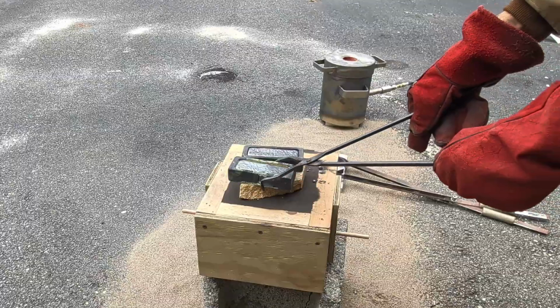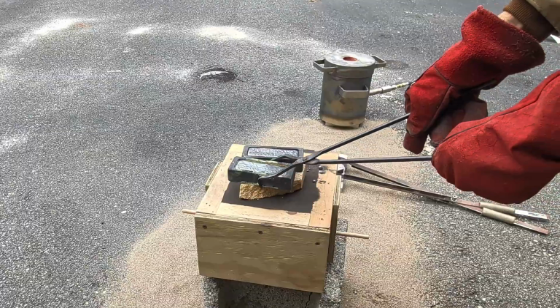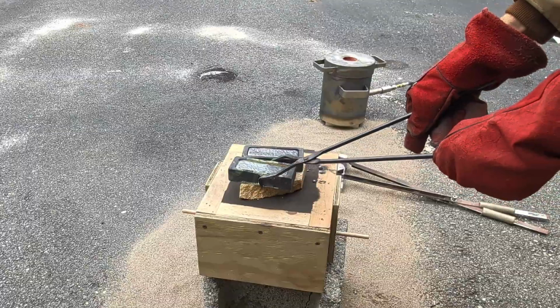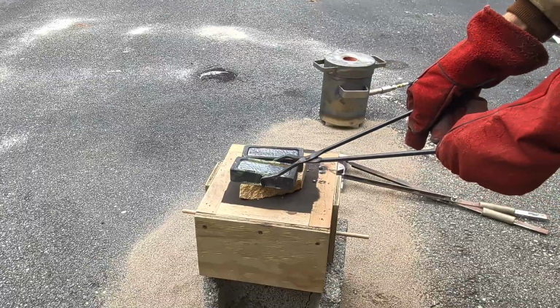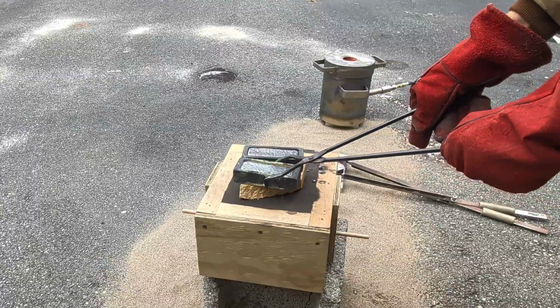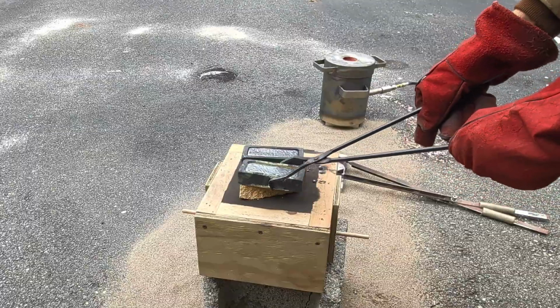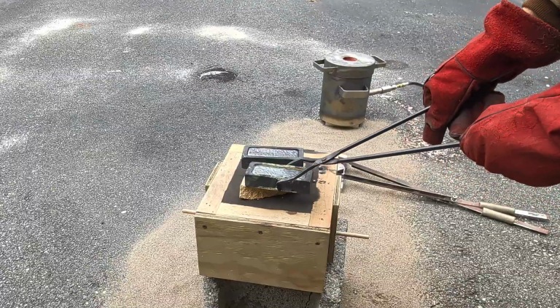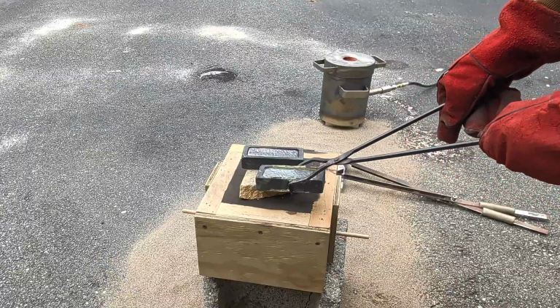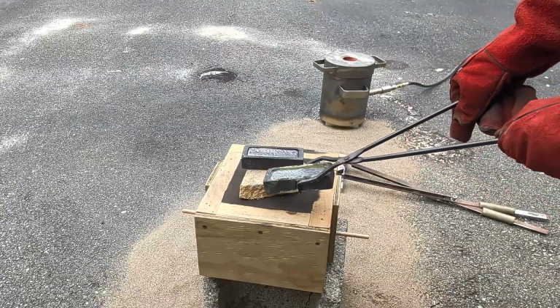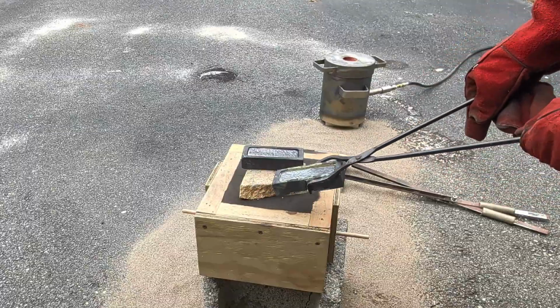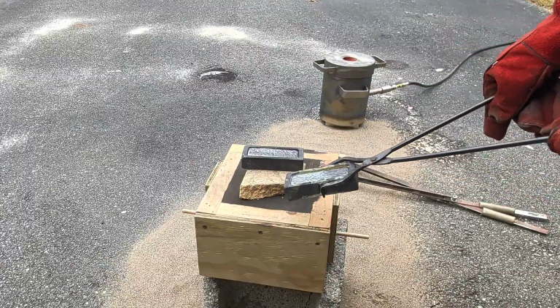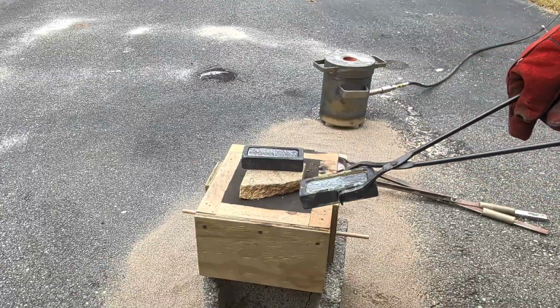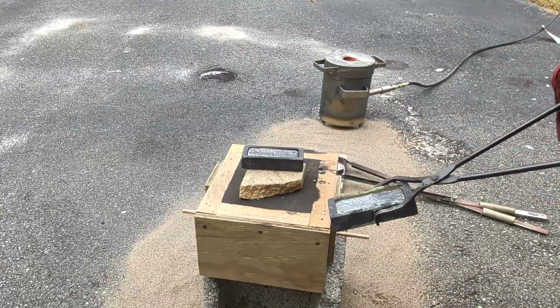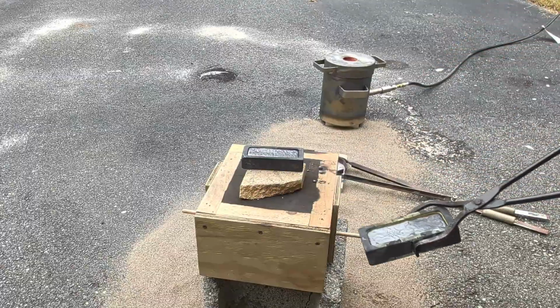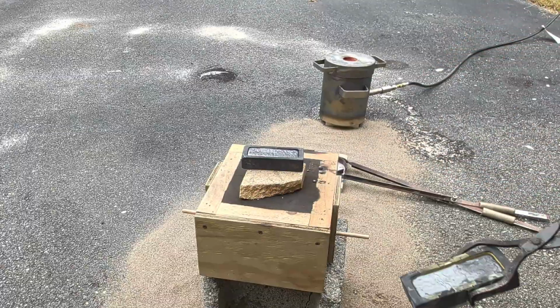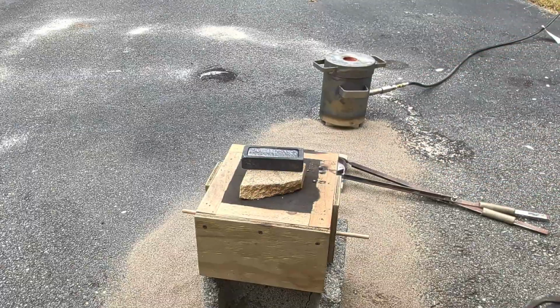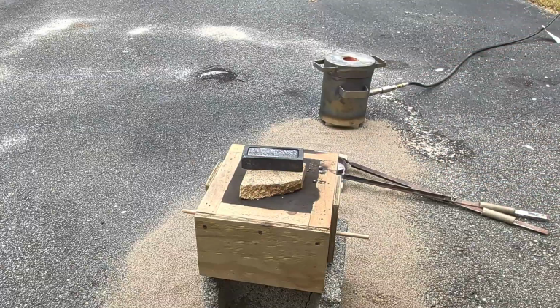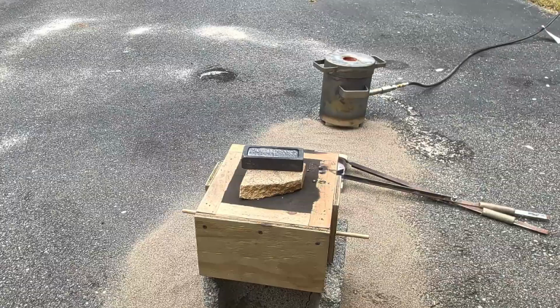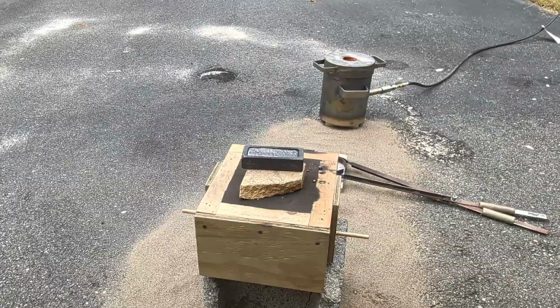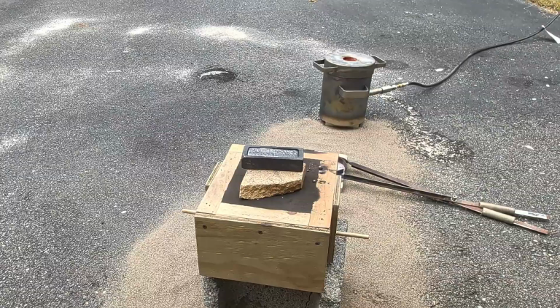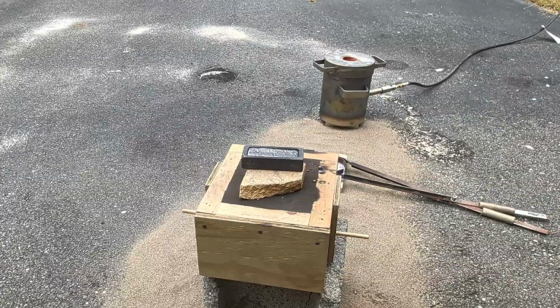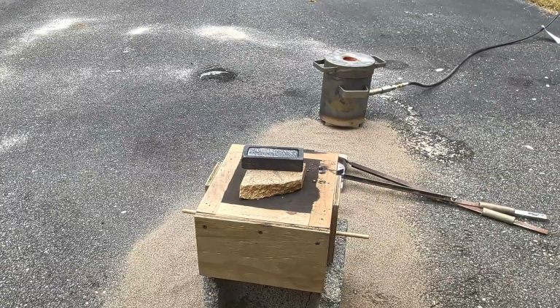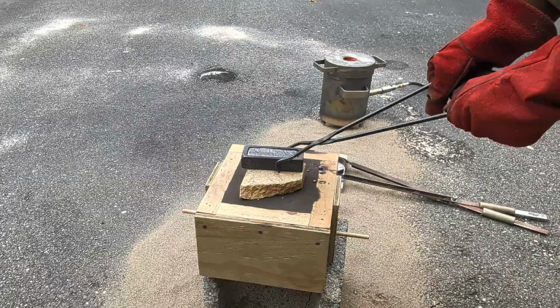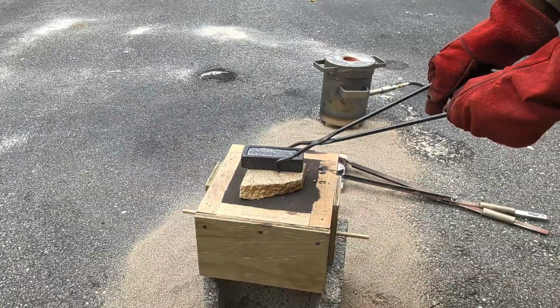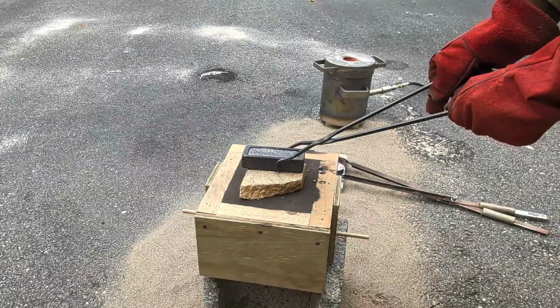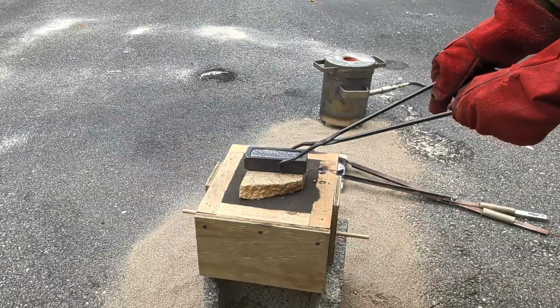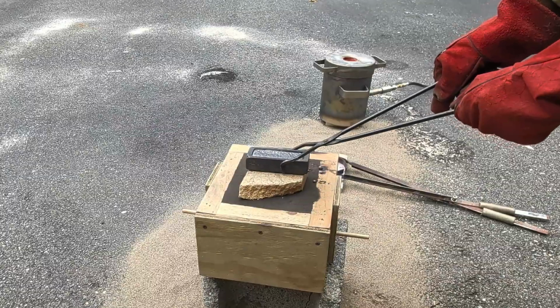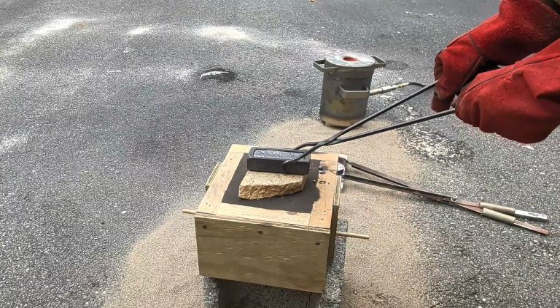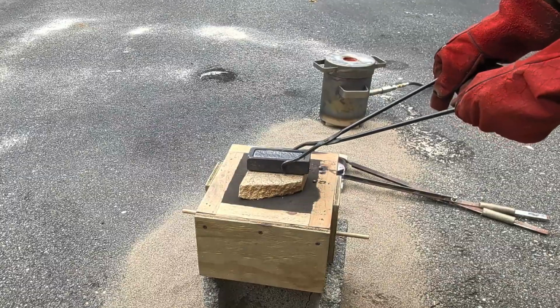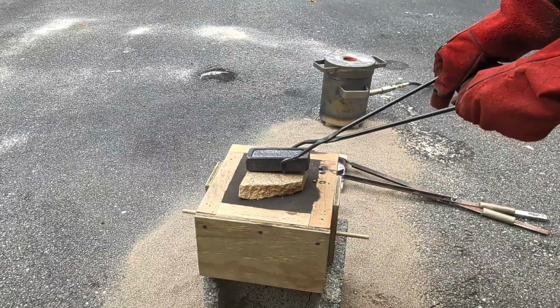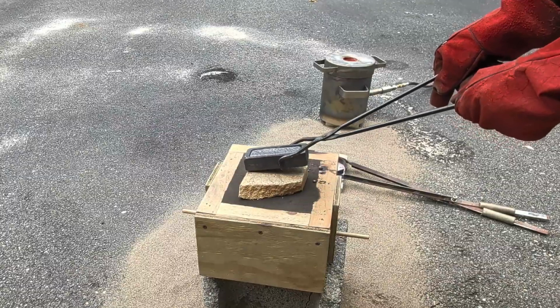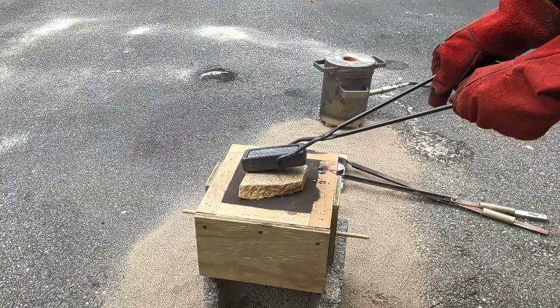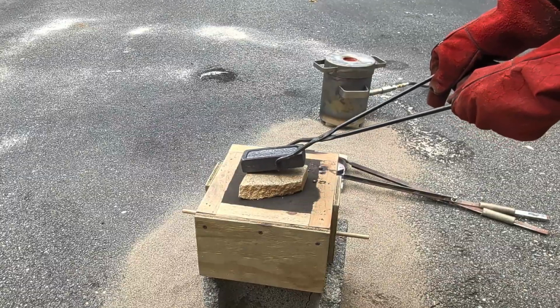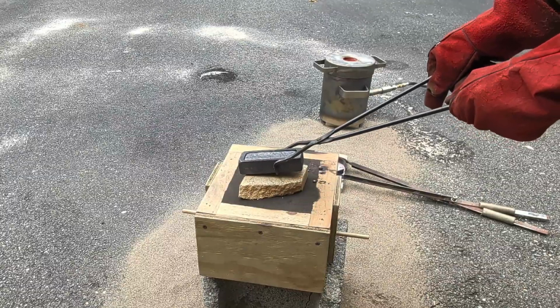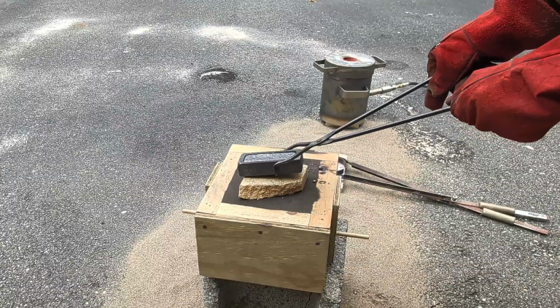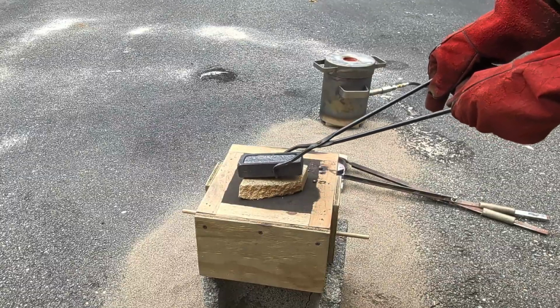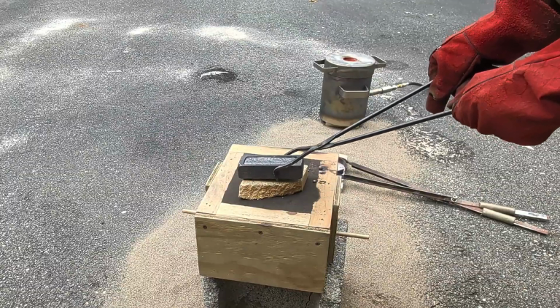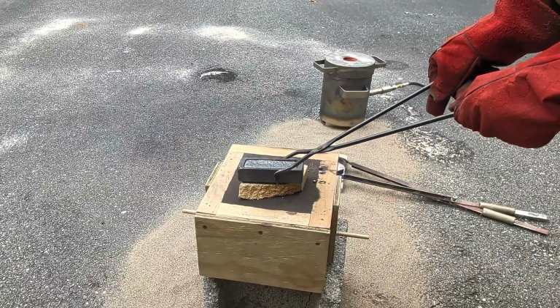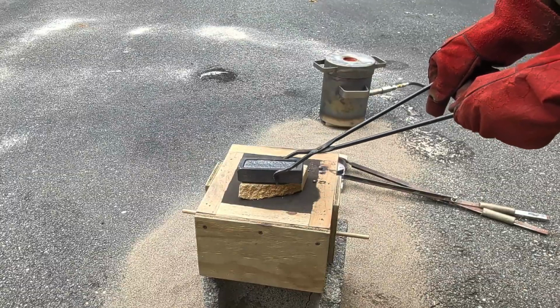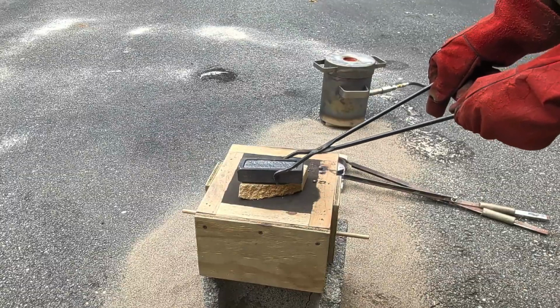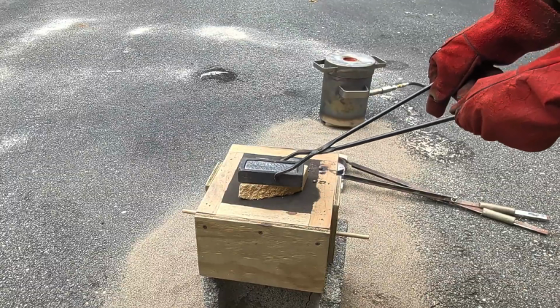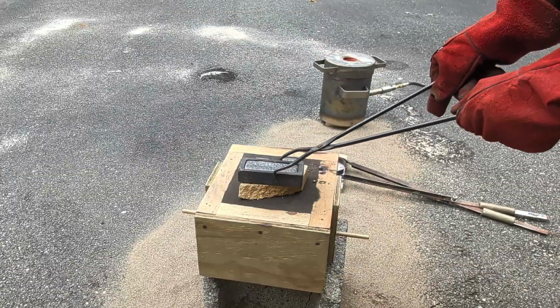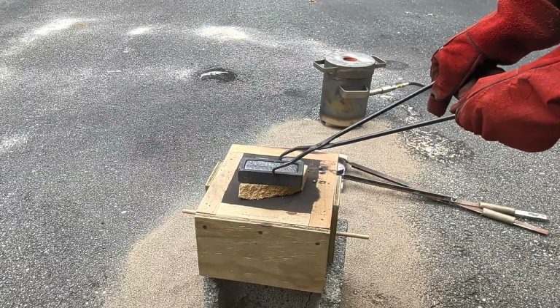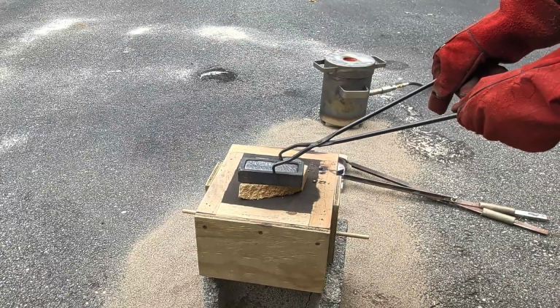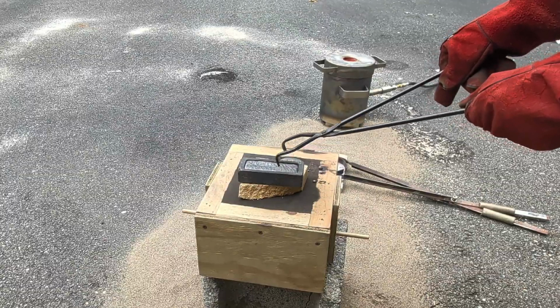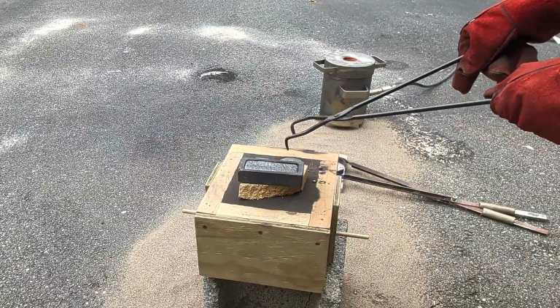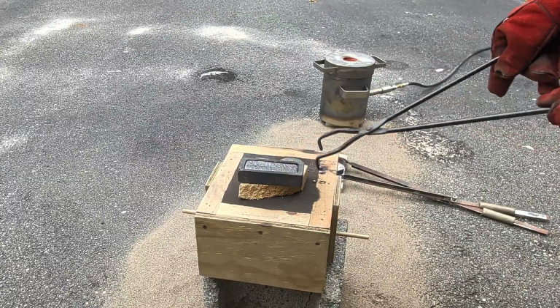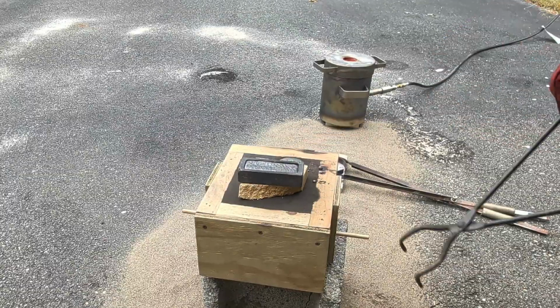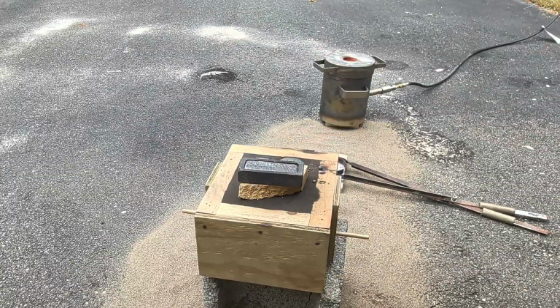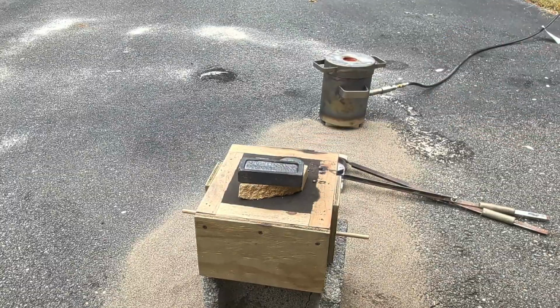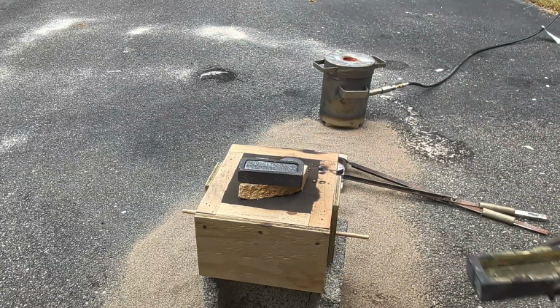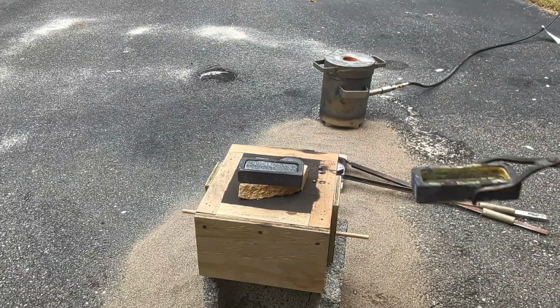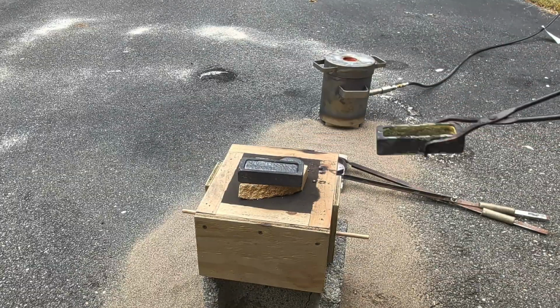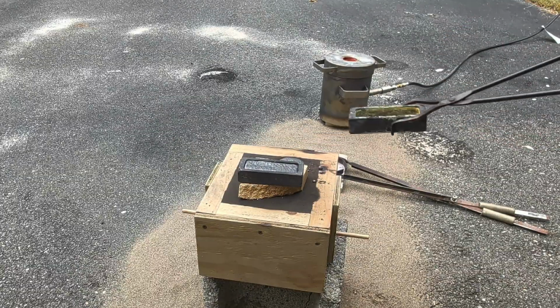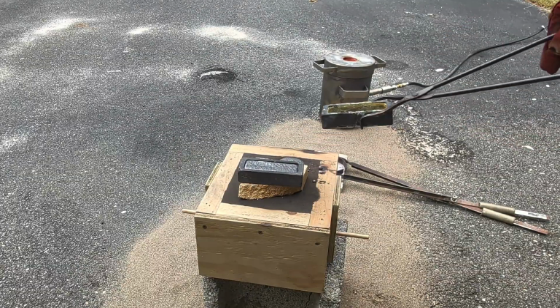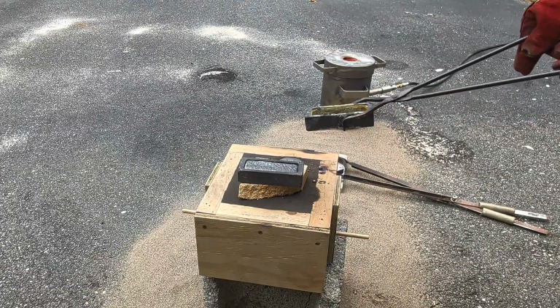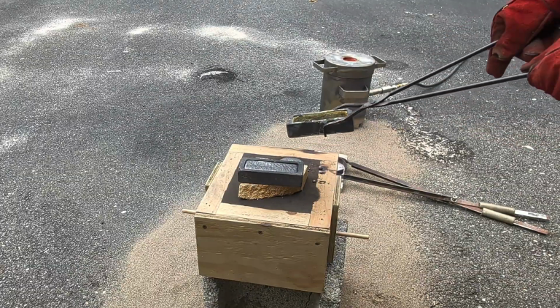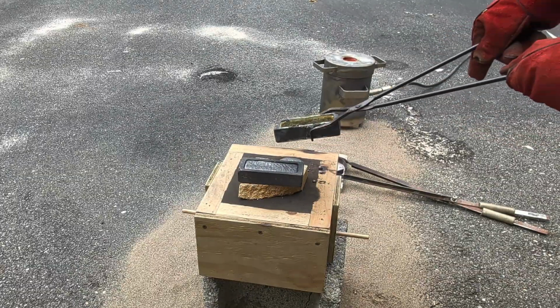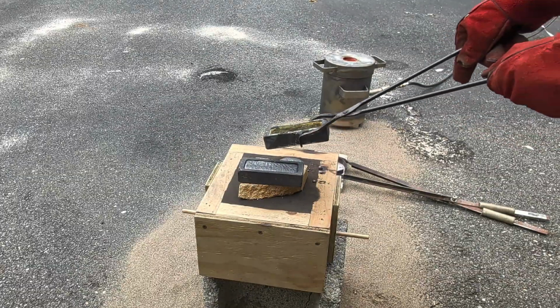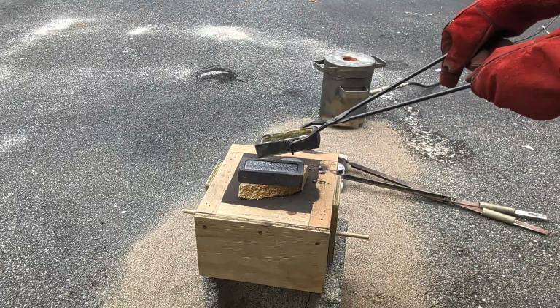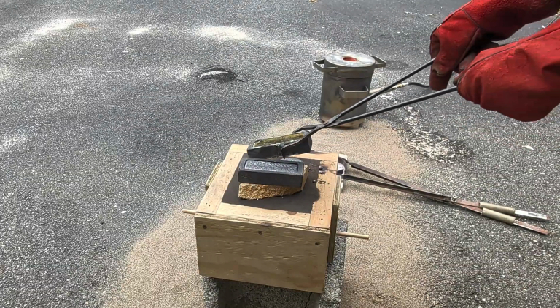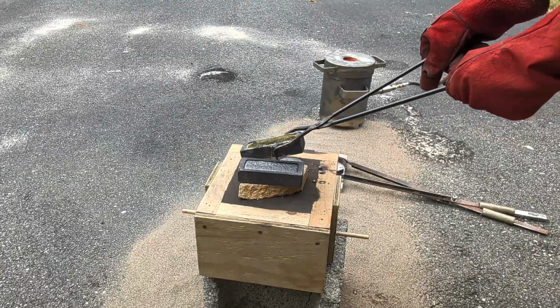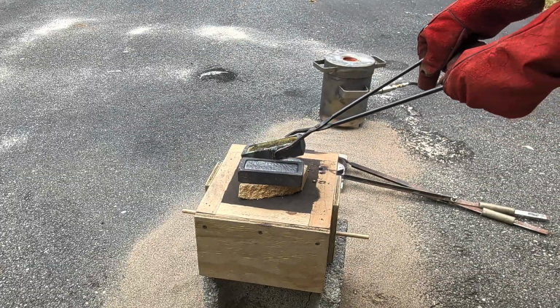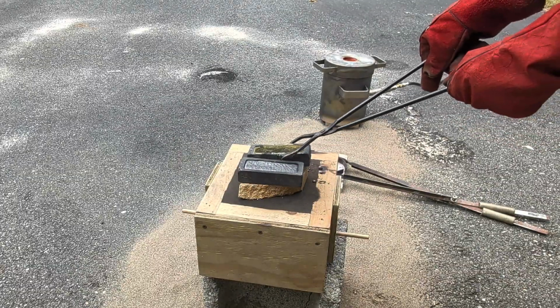Because I only have two of these graphite molds, I have to remove one of the ingots so I can pour the remainder of the copper into it.